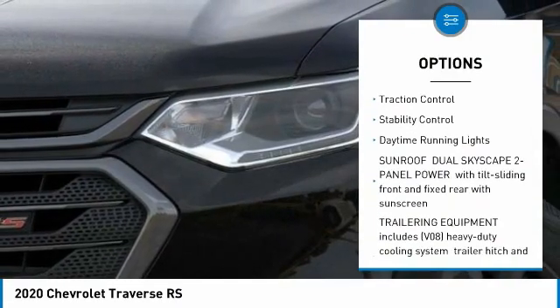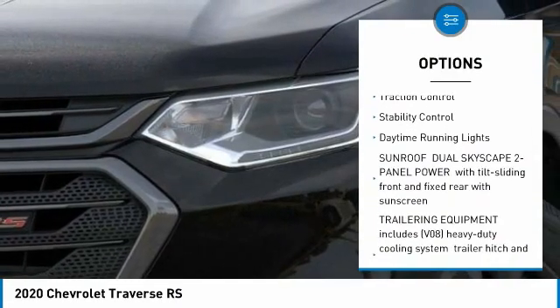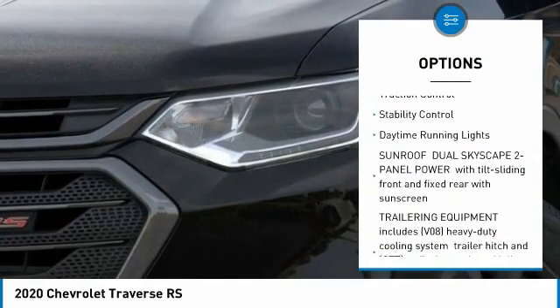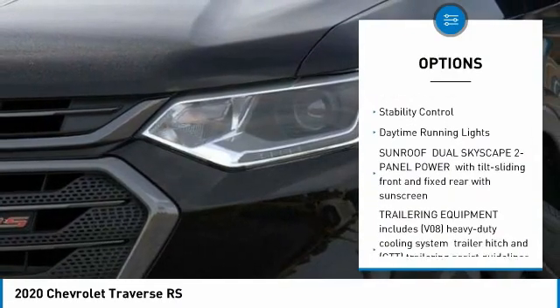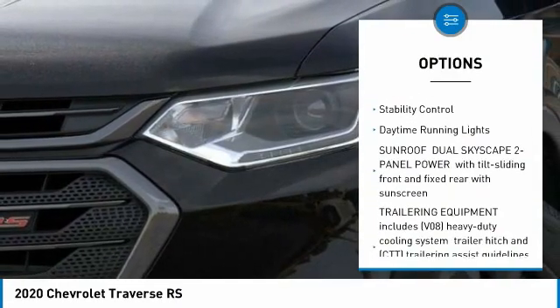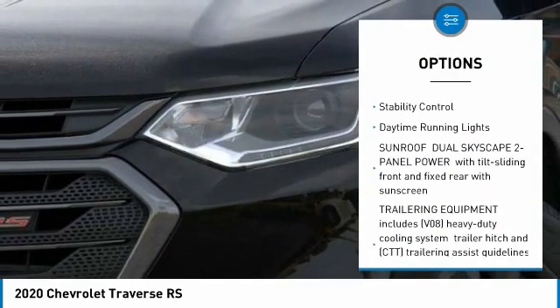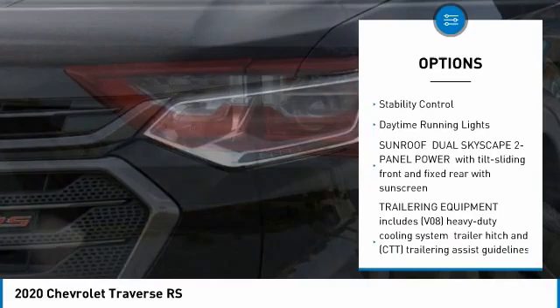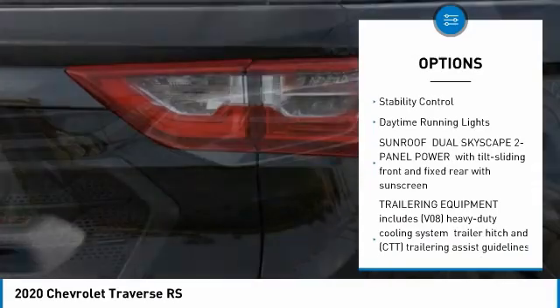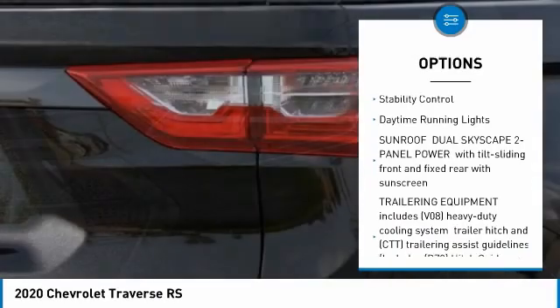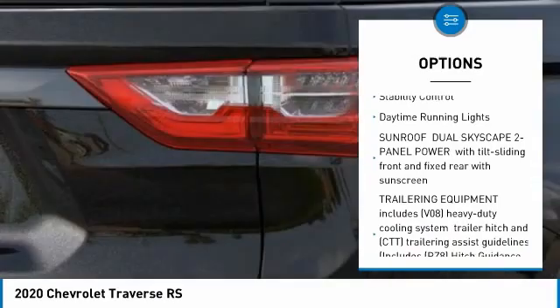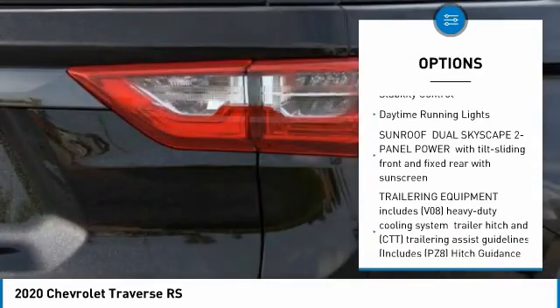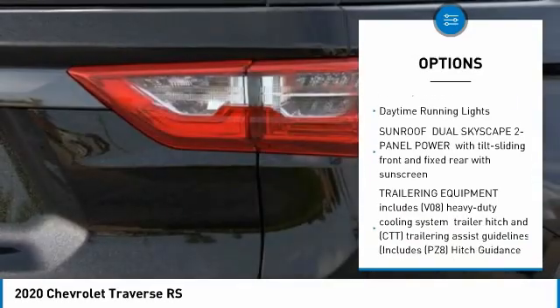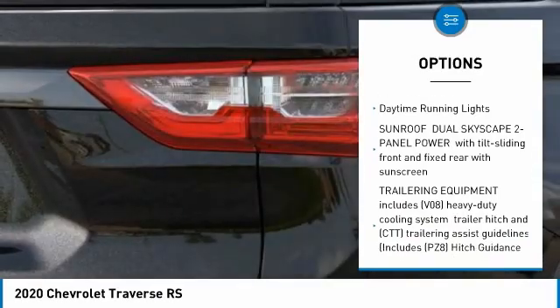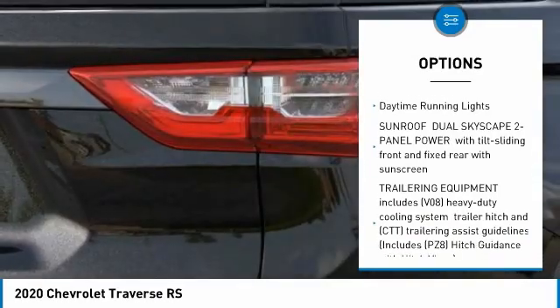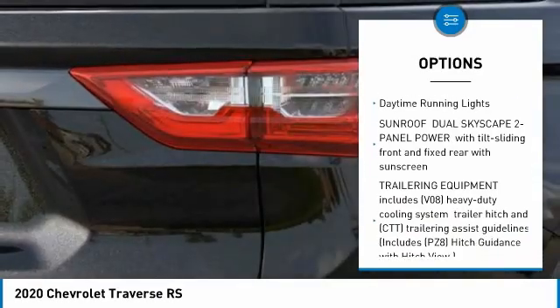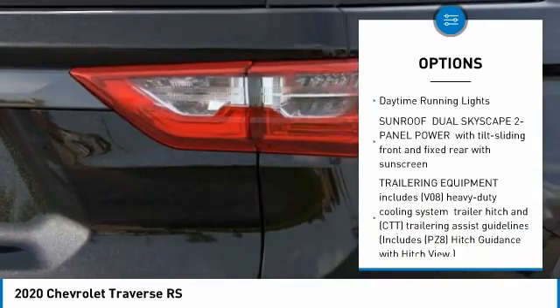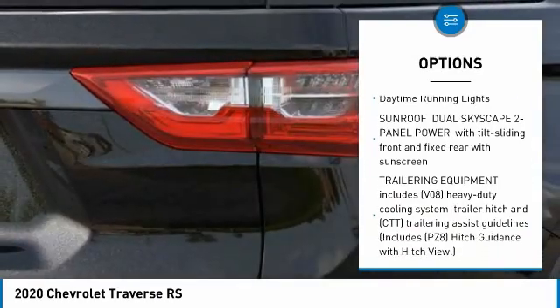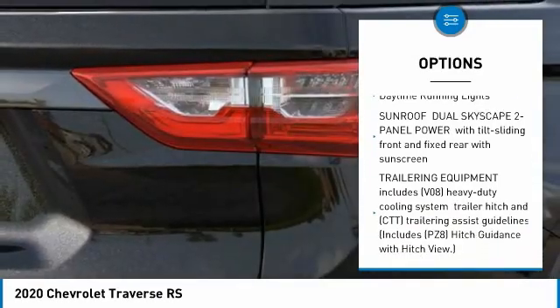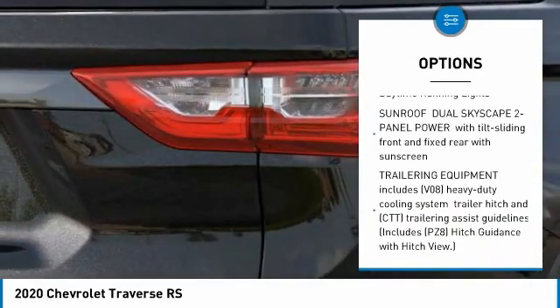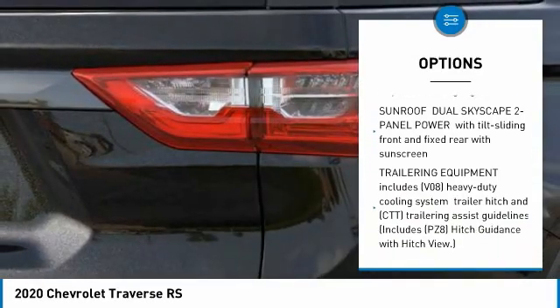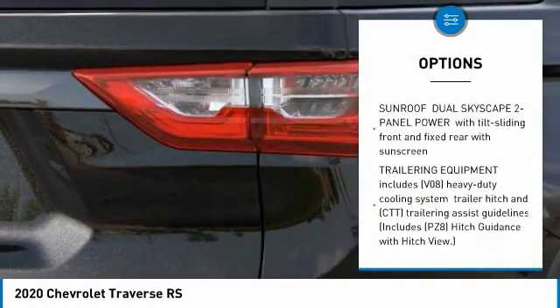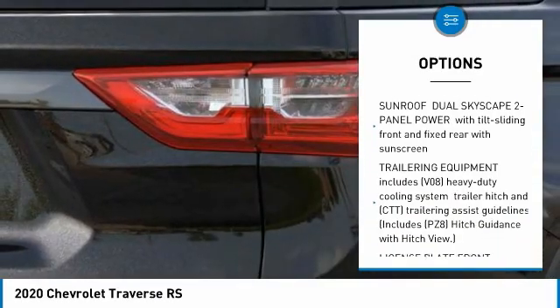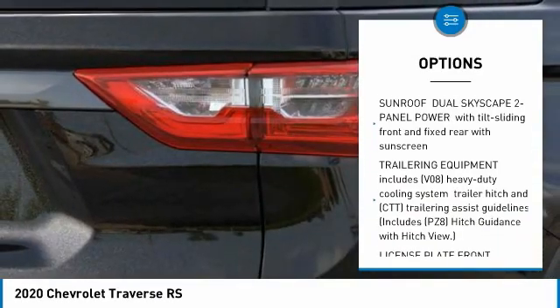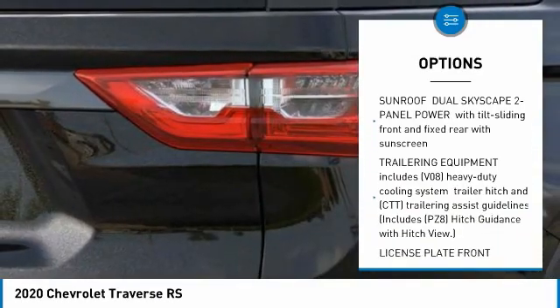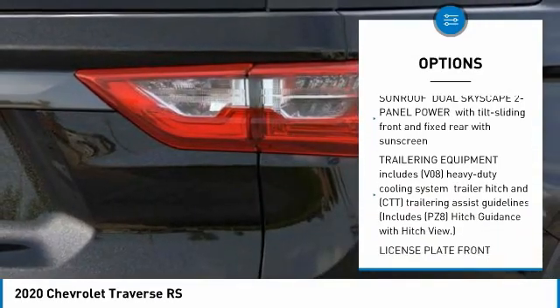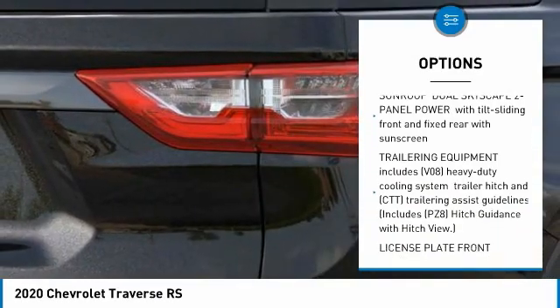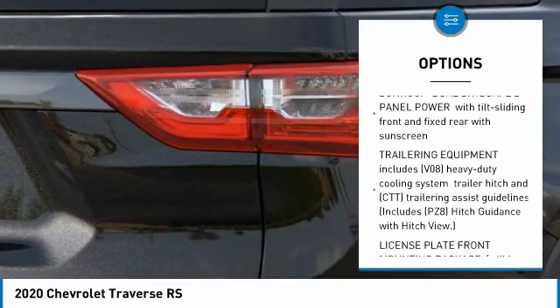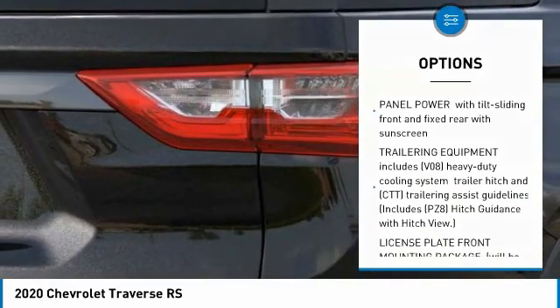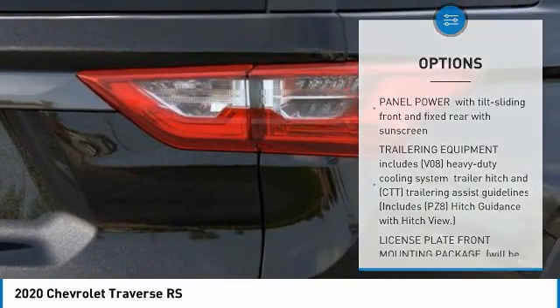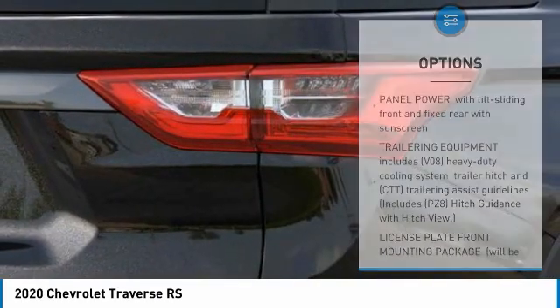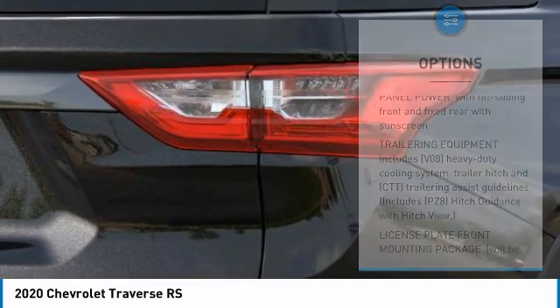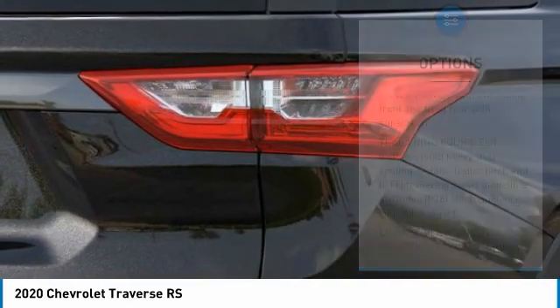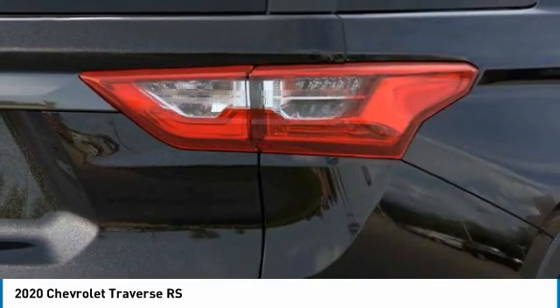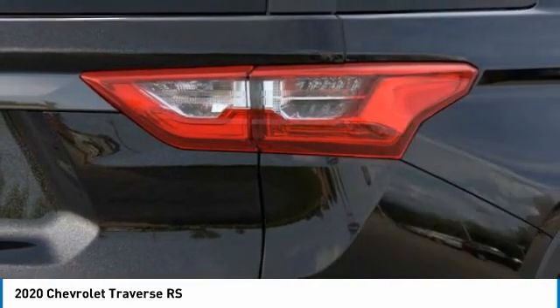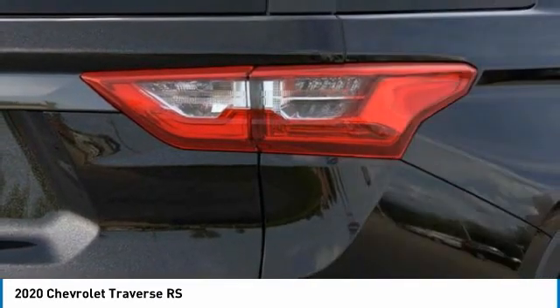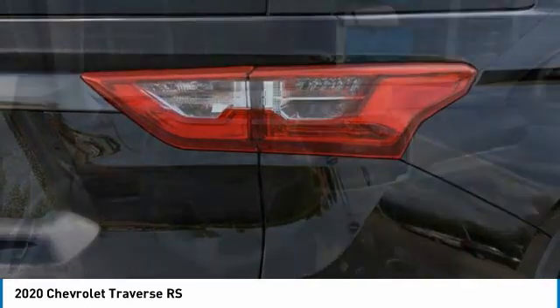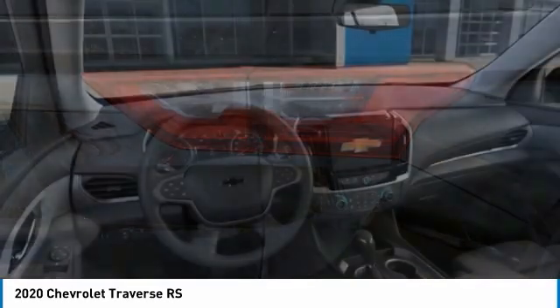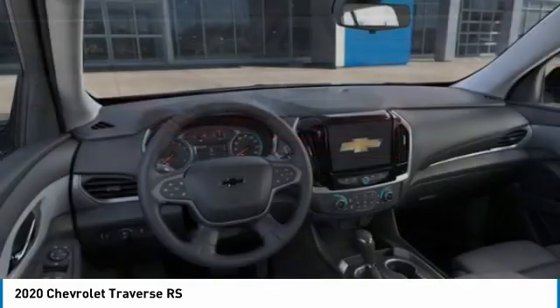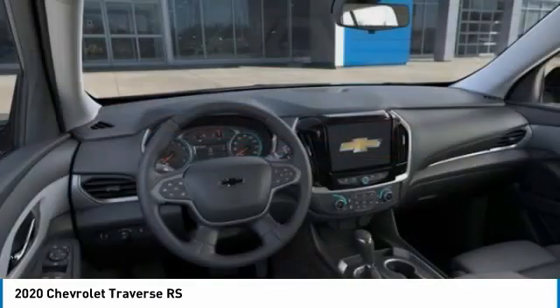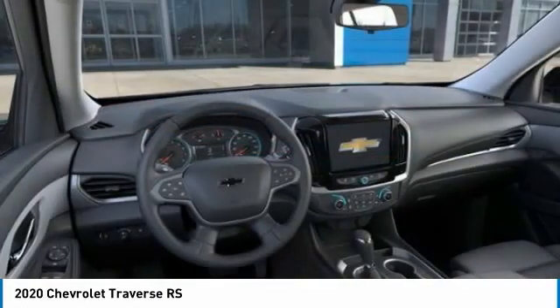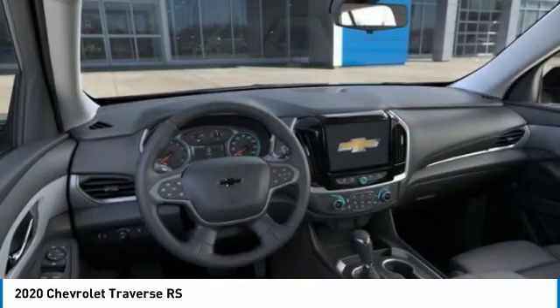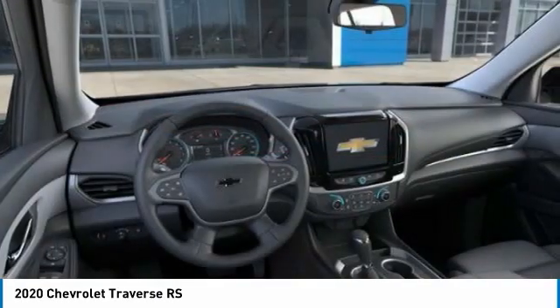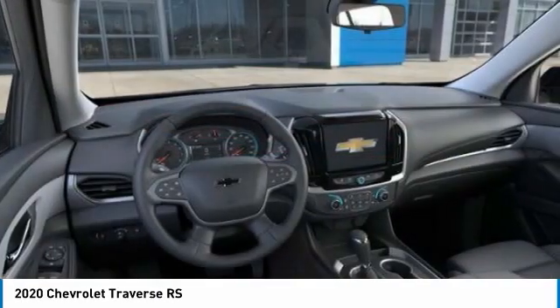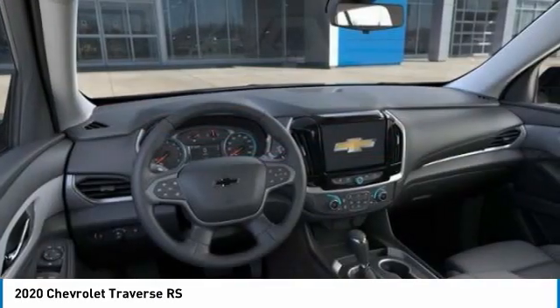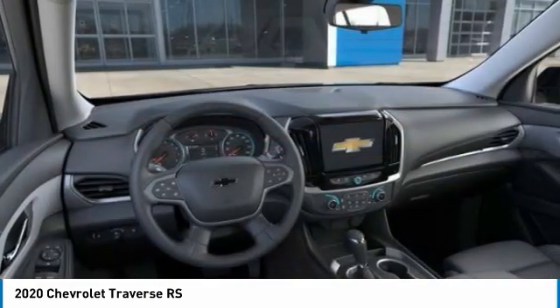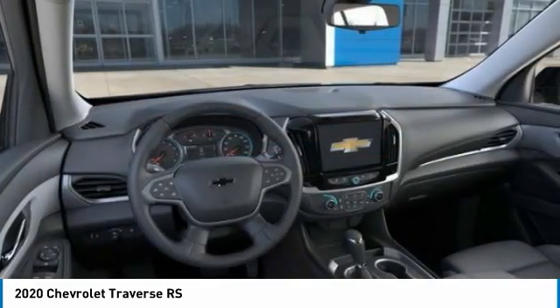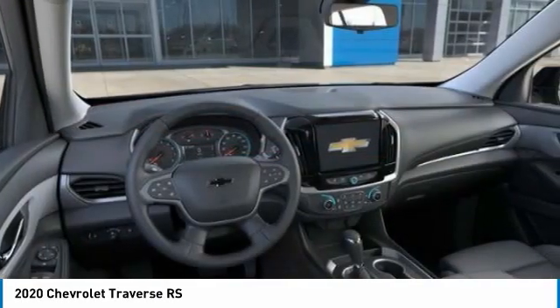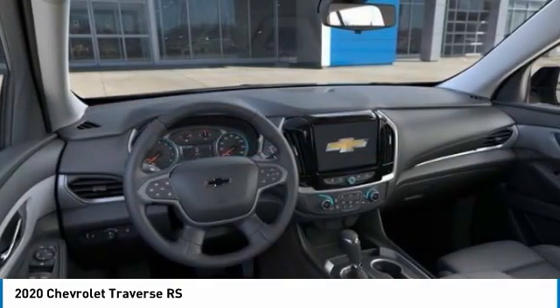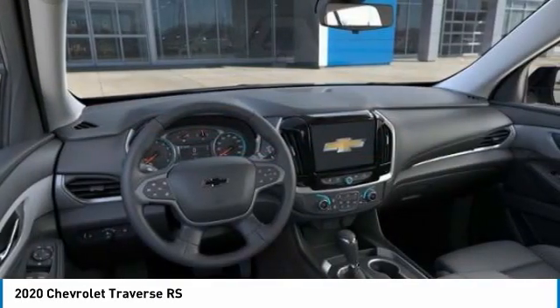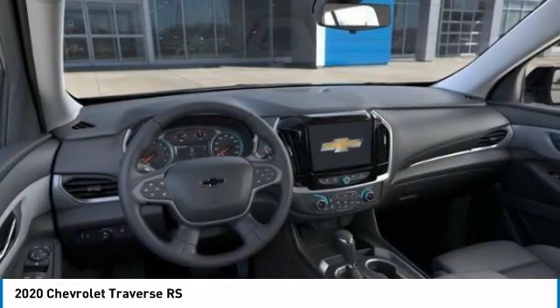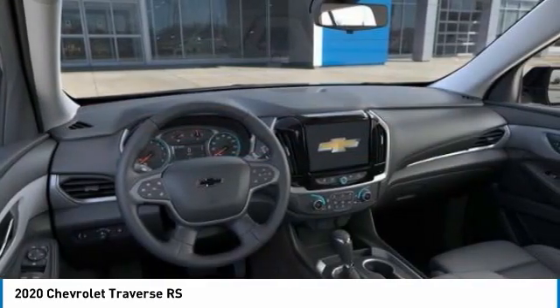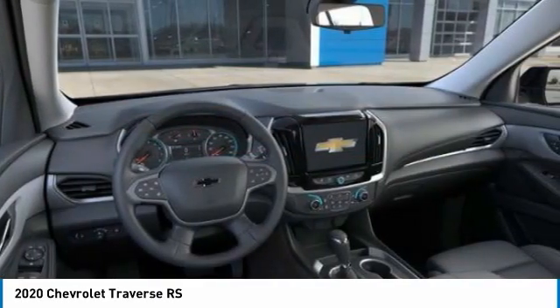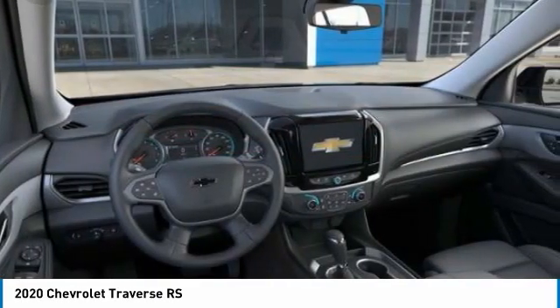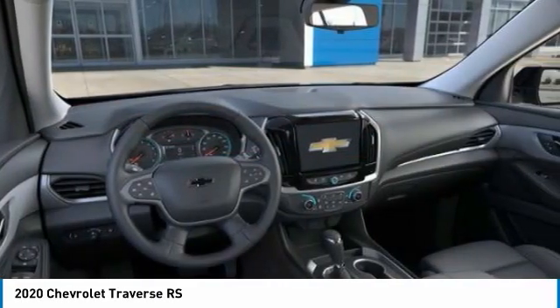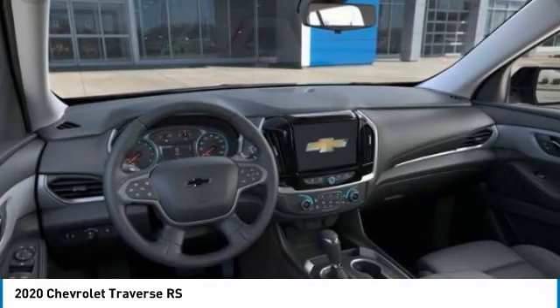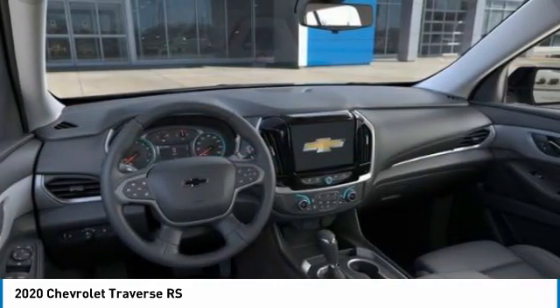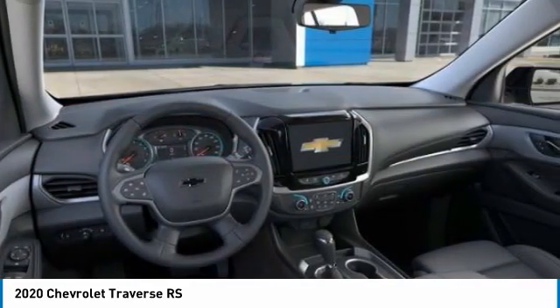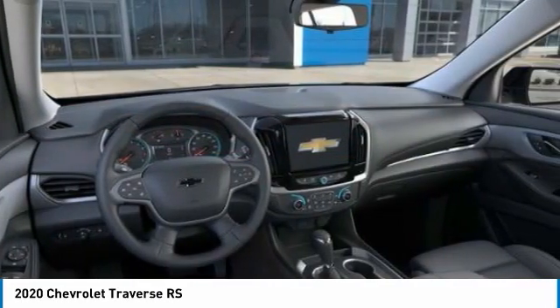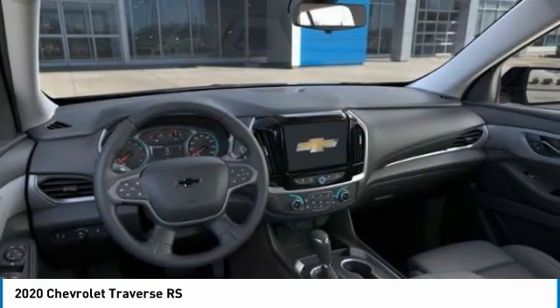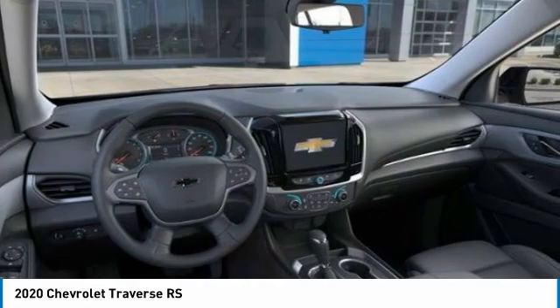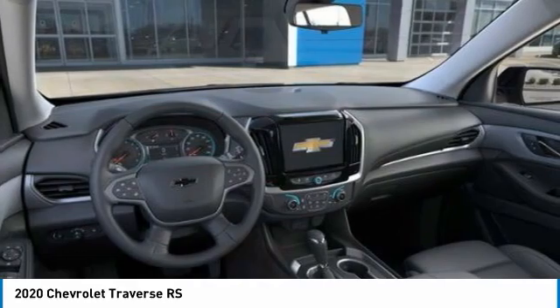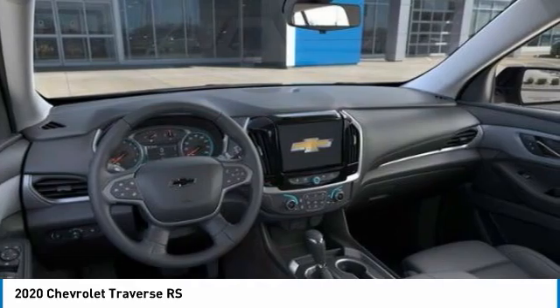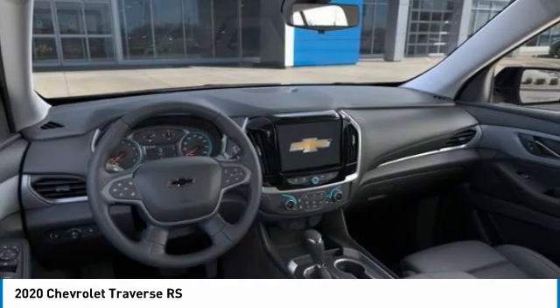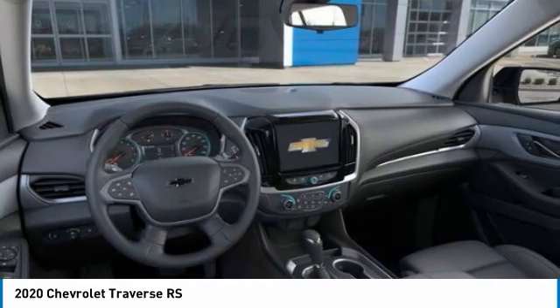Remote engine start, power lift gate, traction control, stability control, daytime running lights.